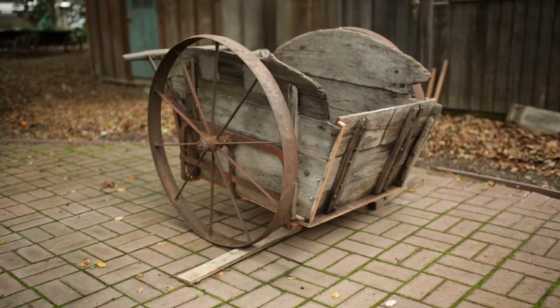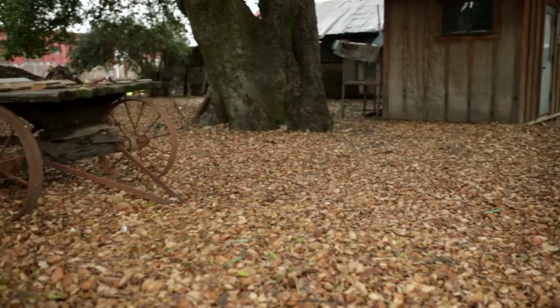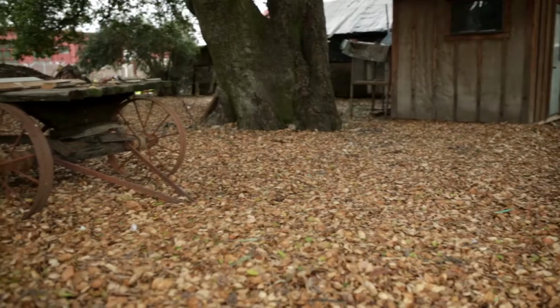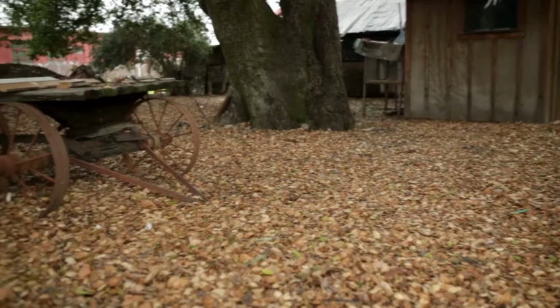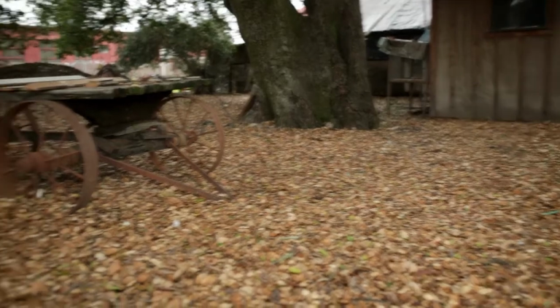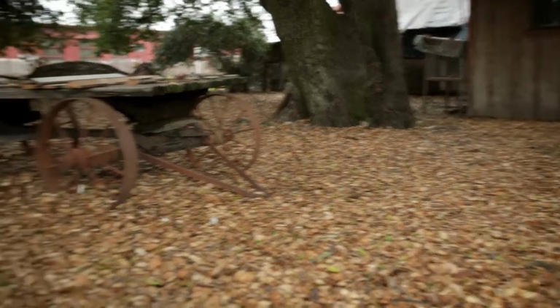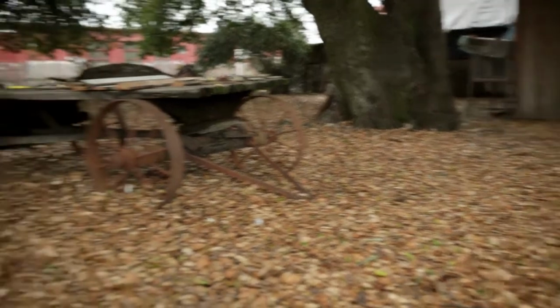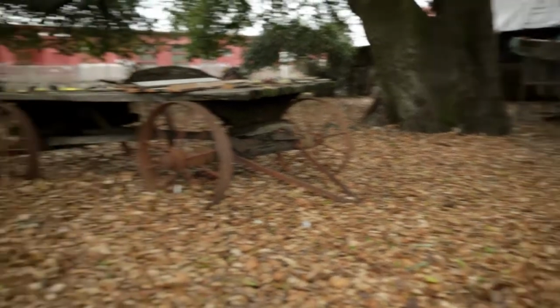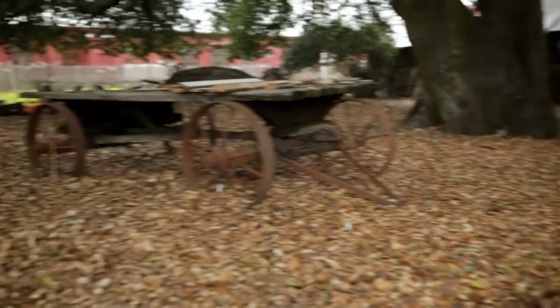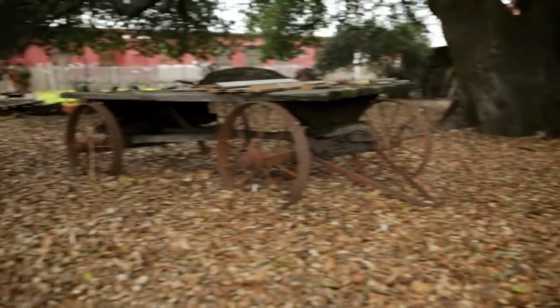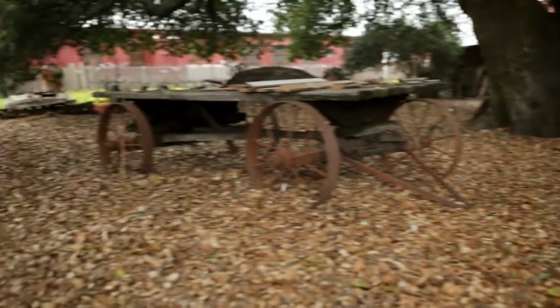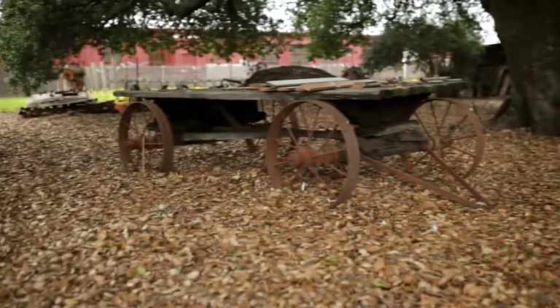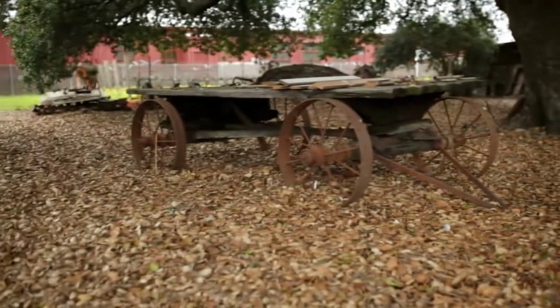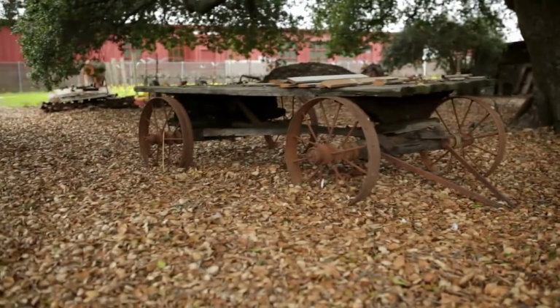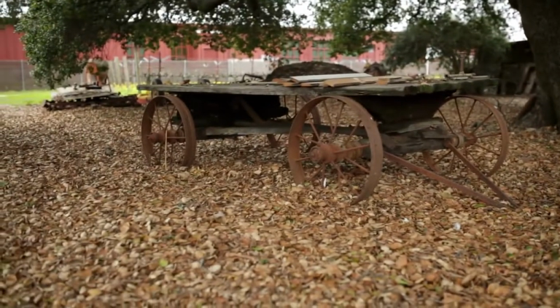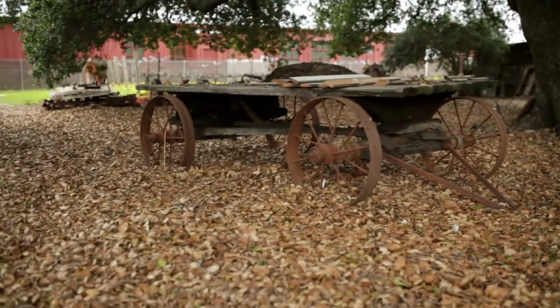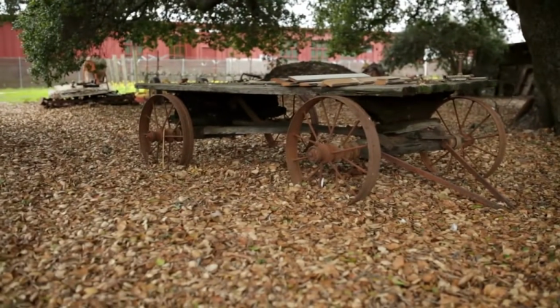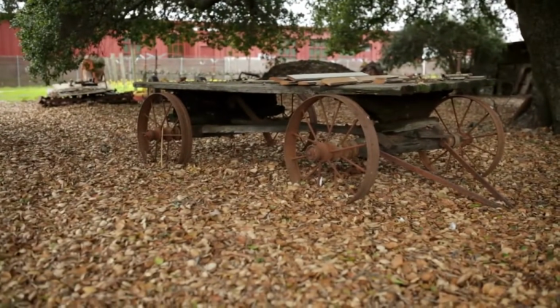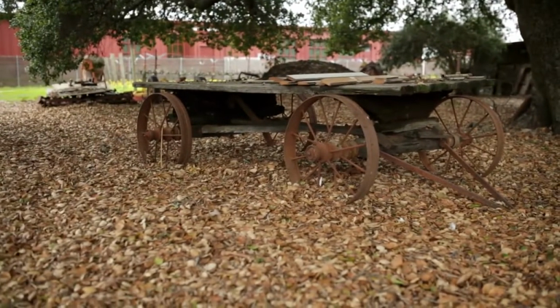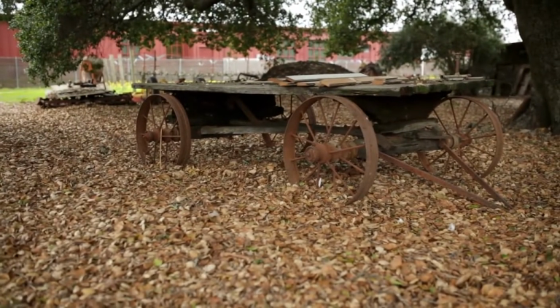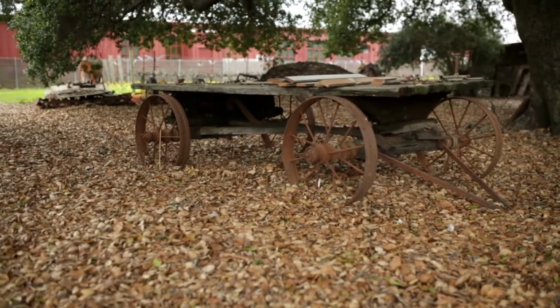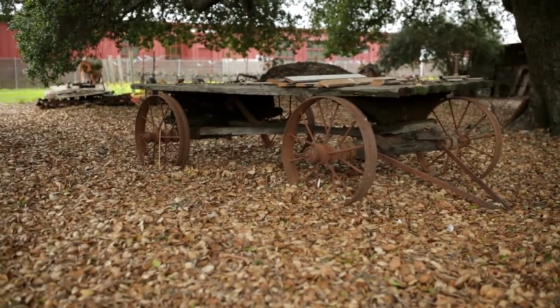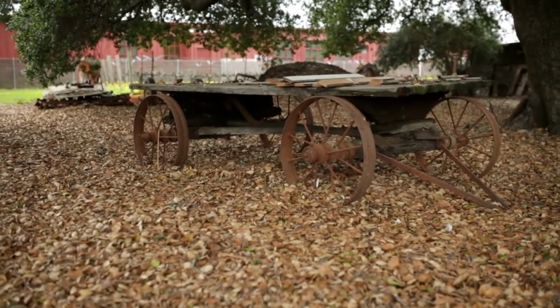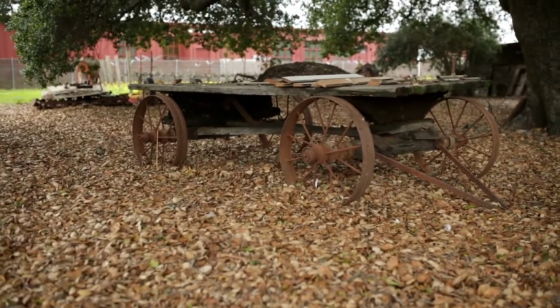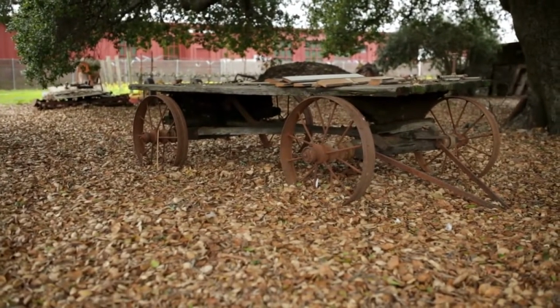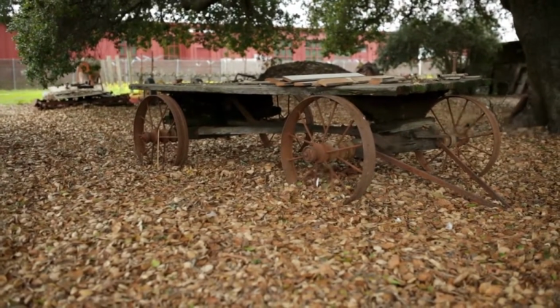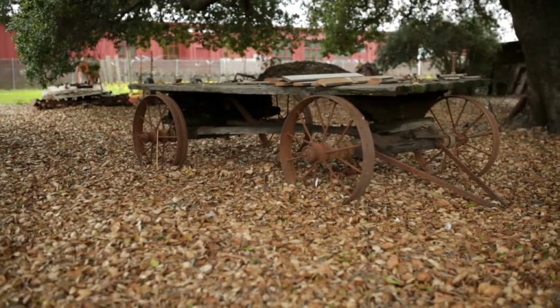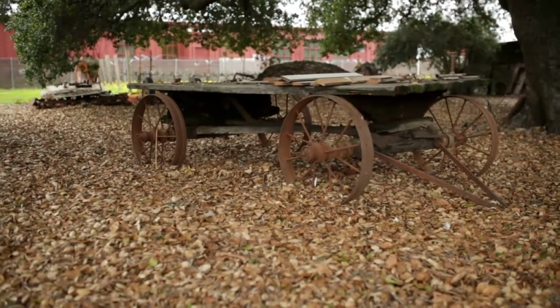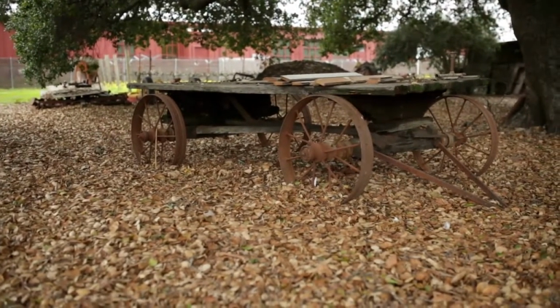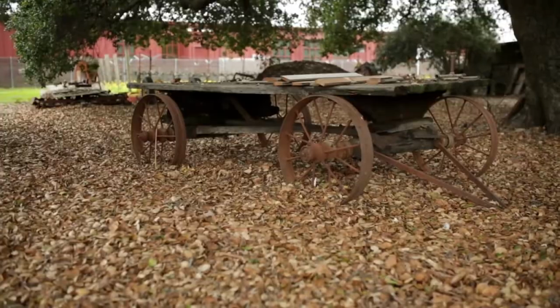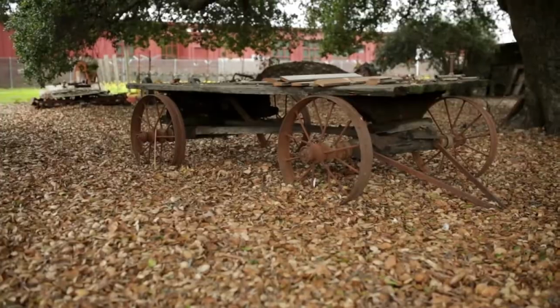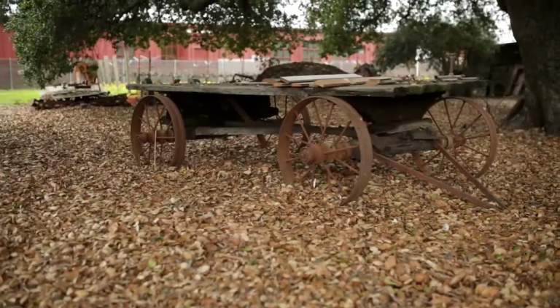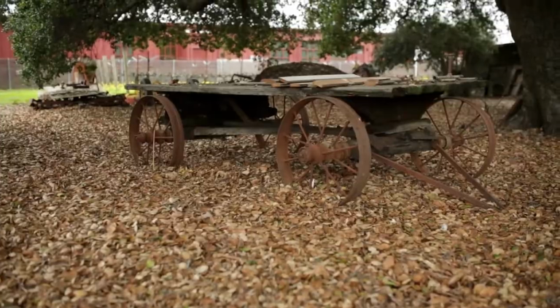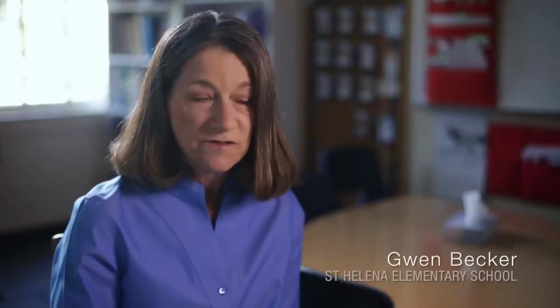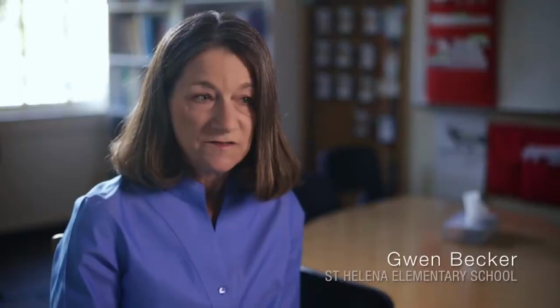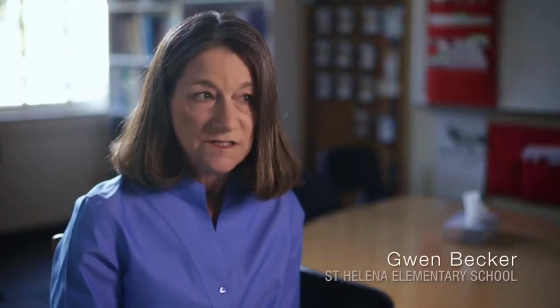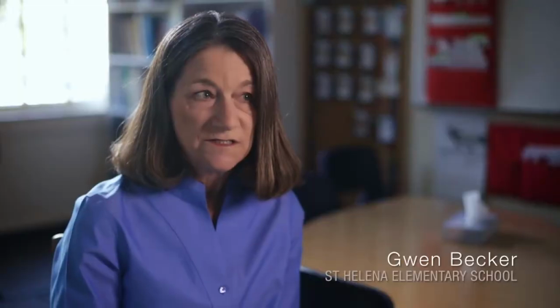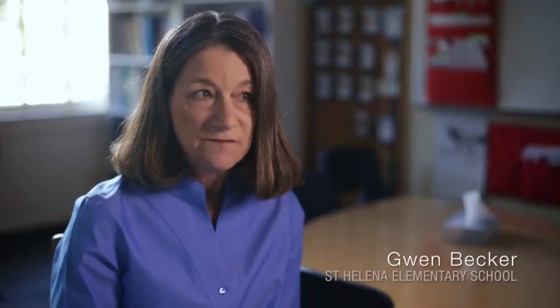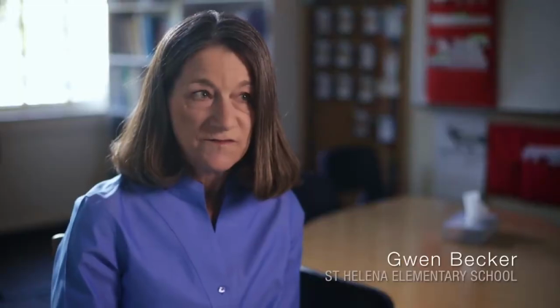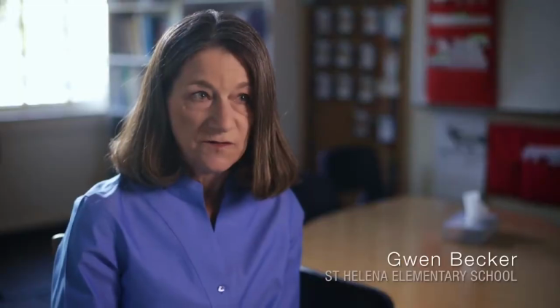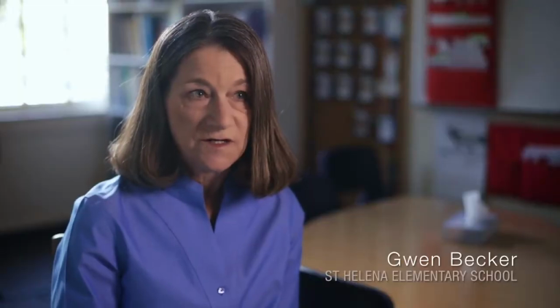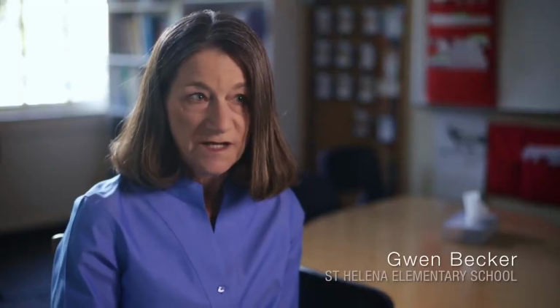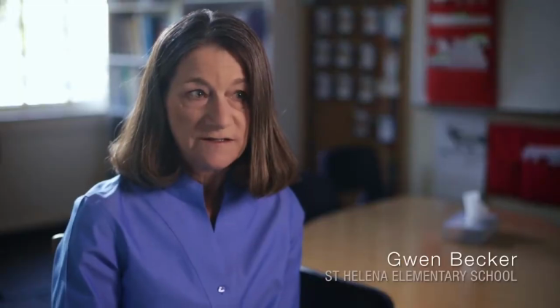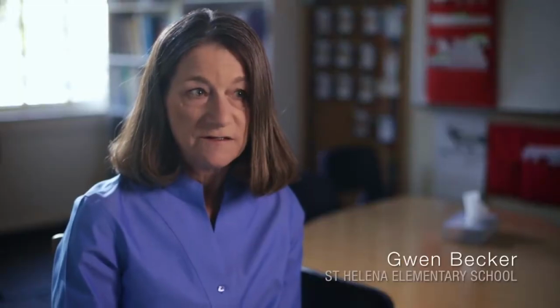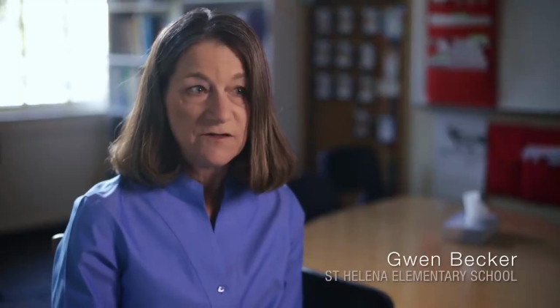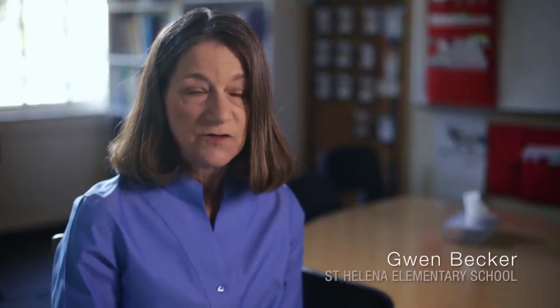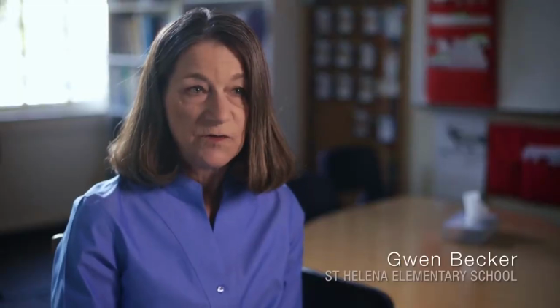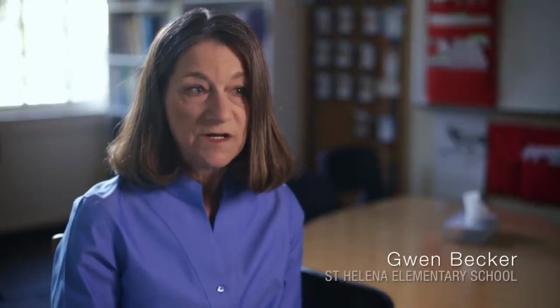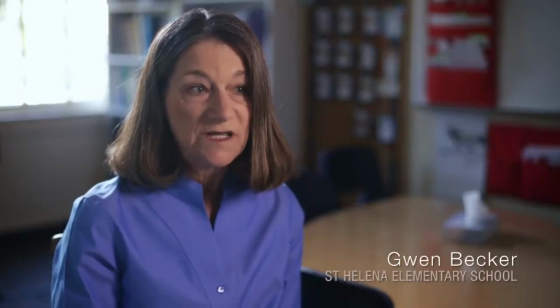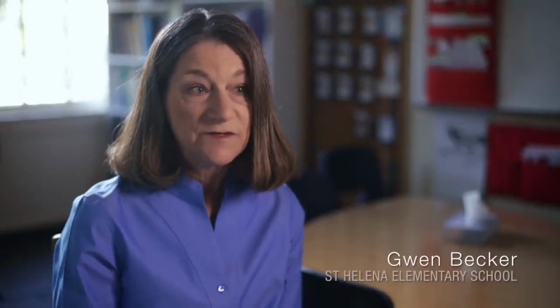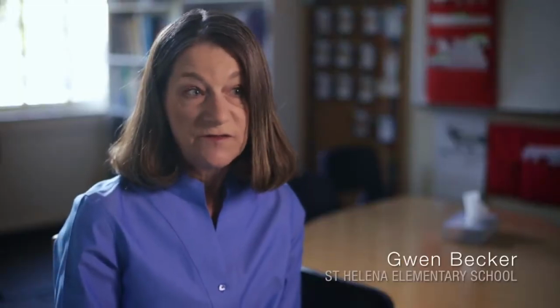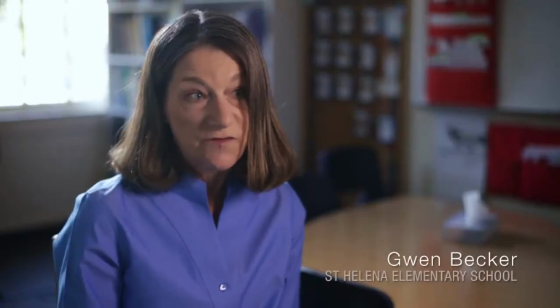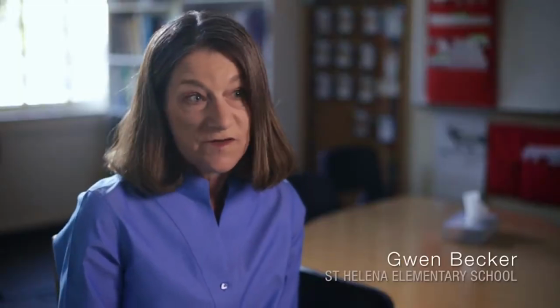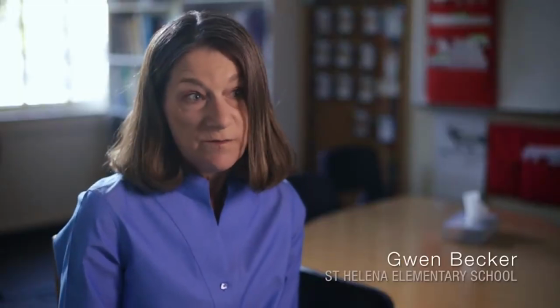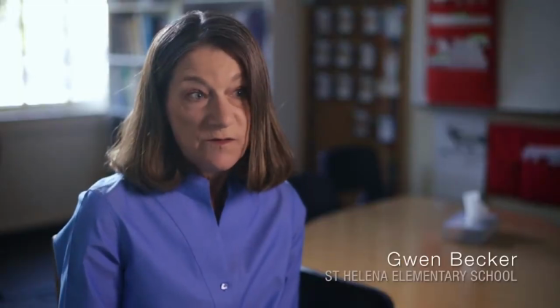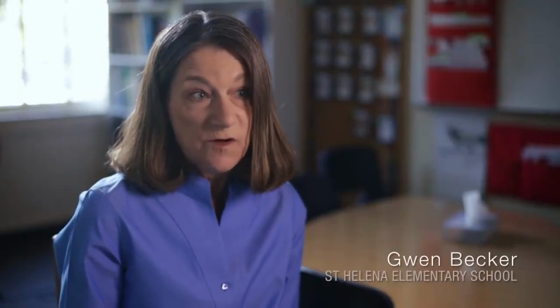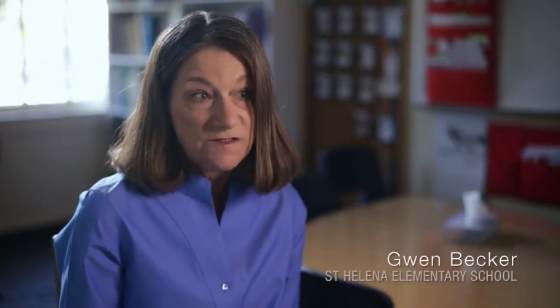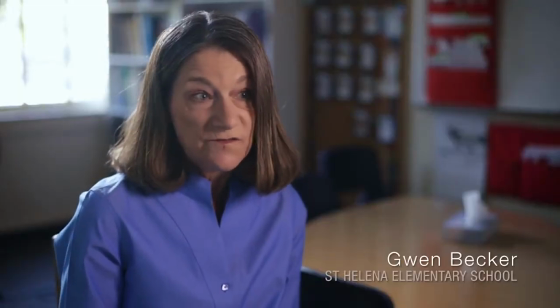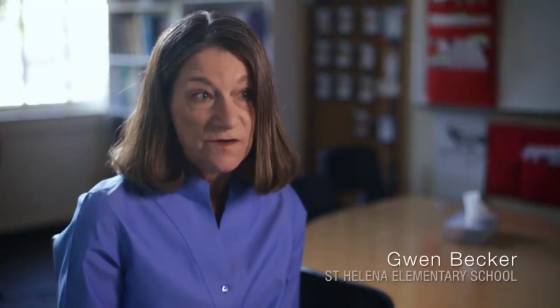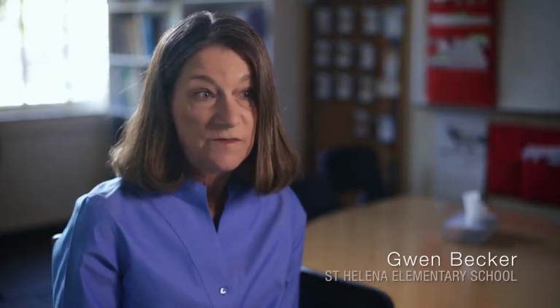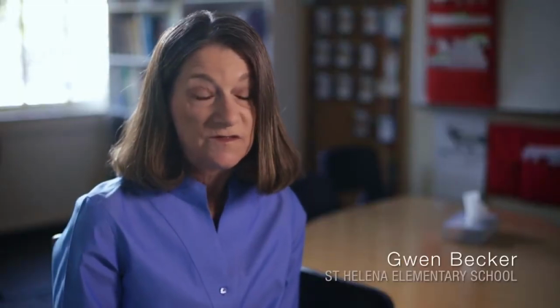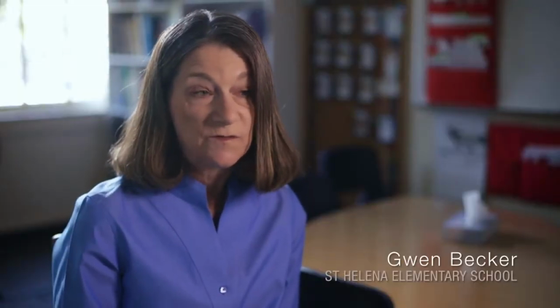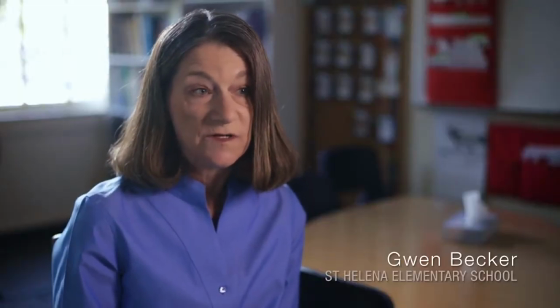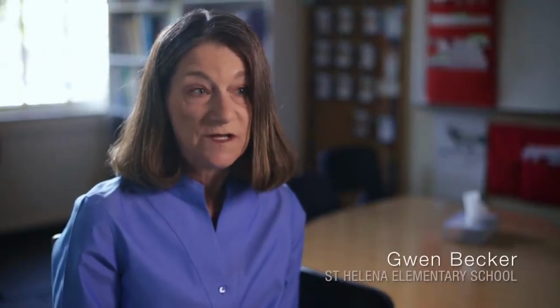We have all of this farm equipment that we could display outside so children can see how farms worked.